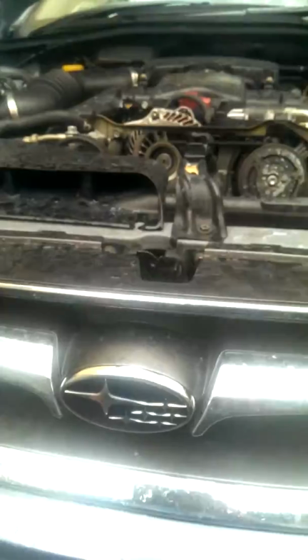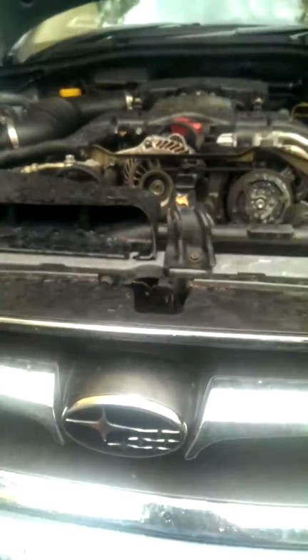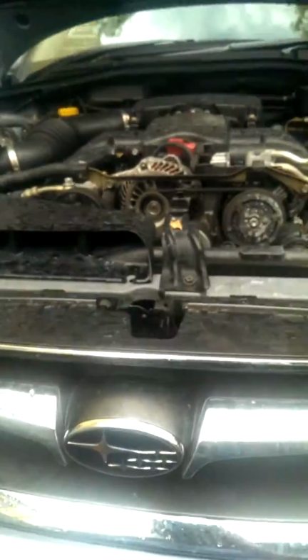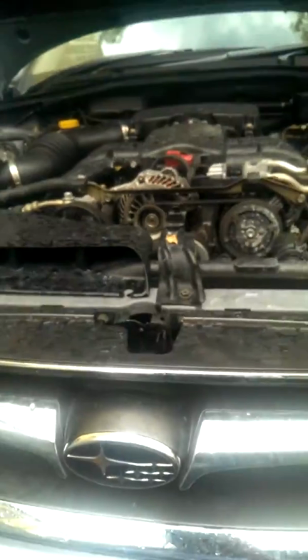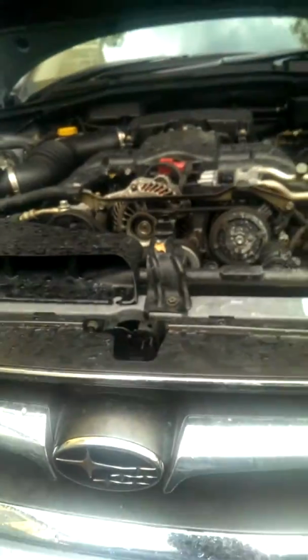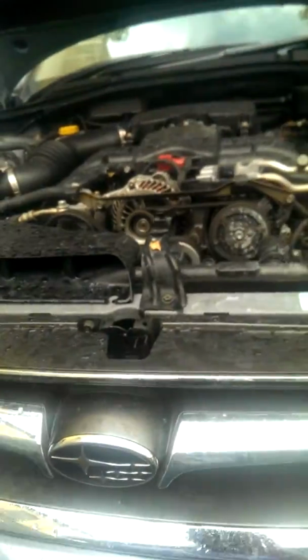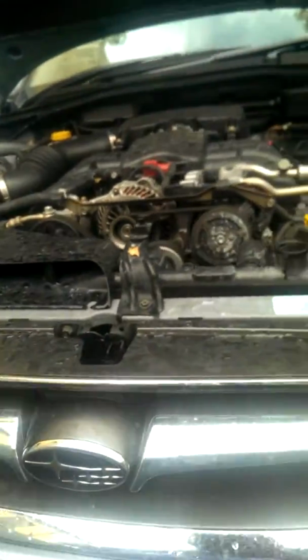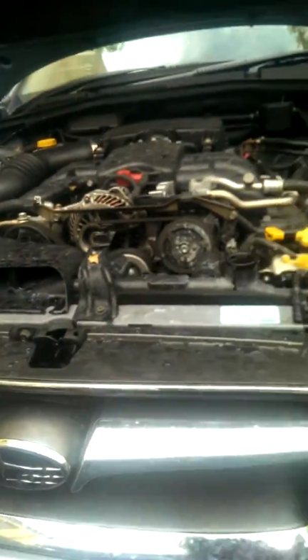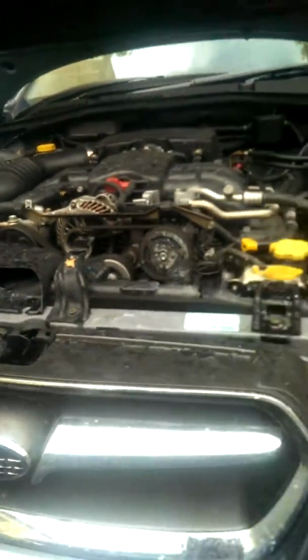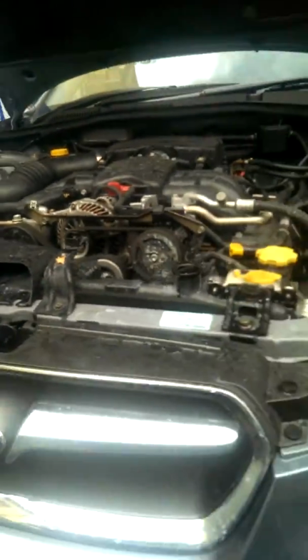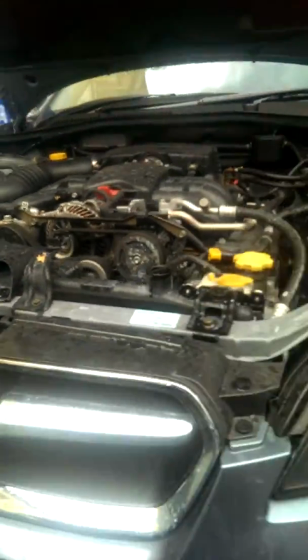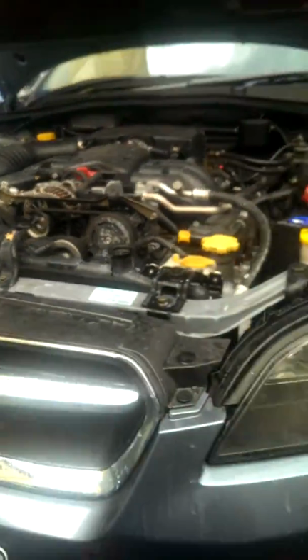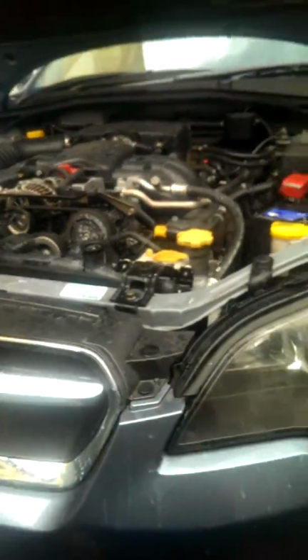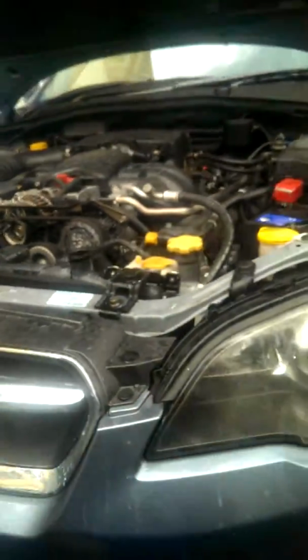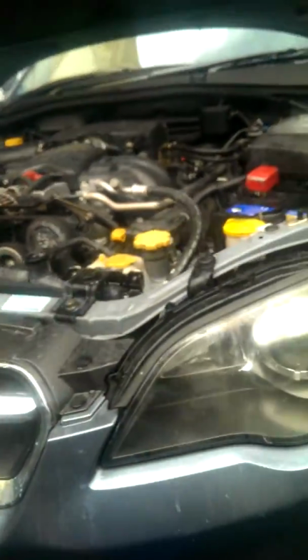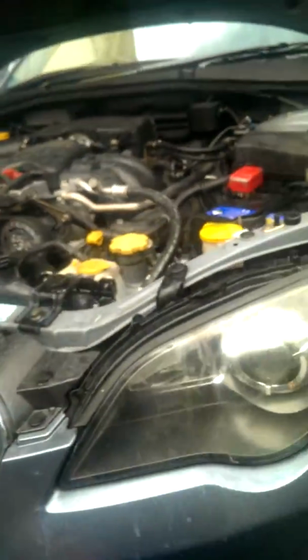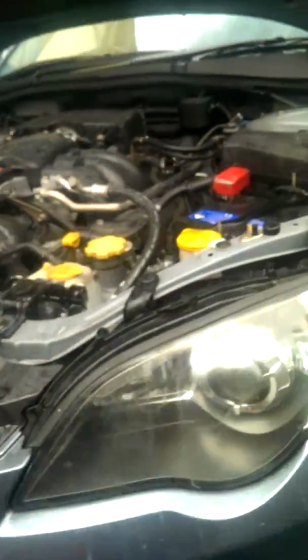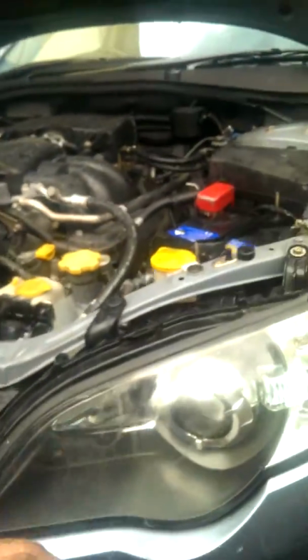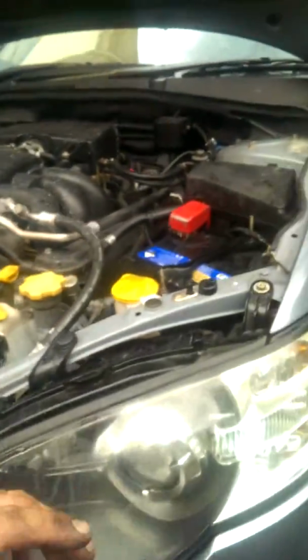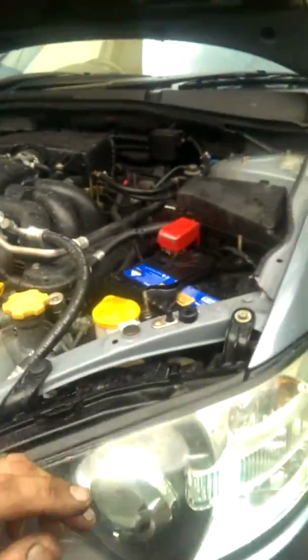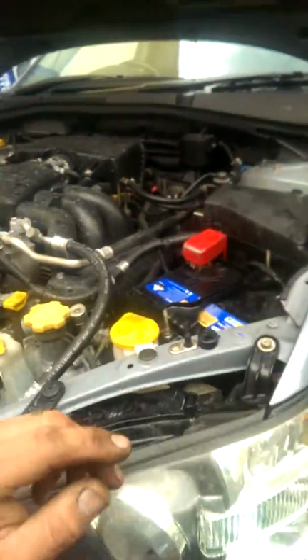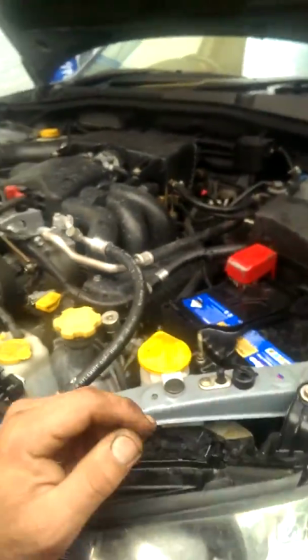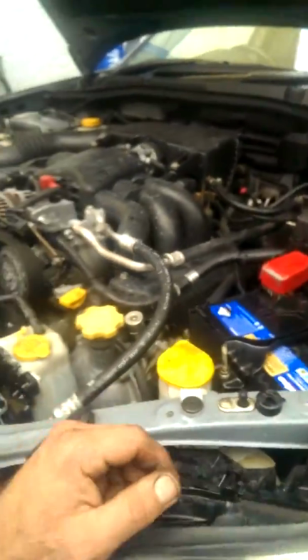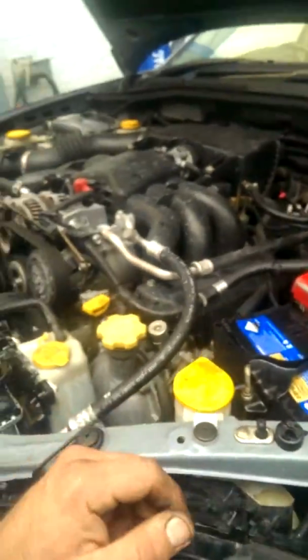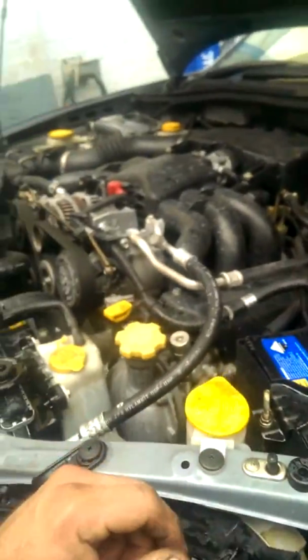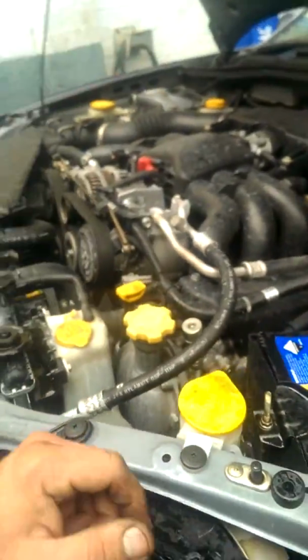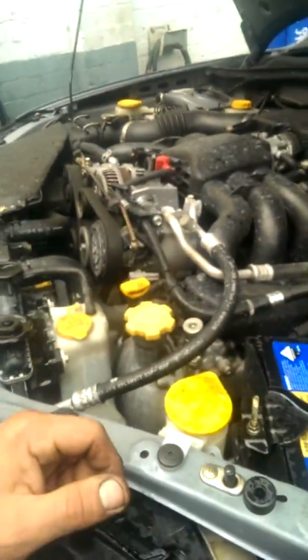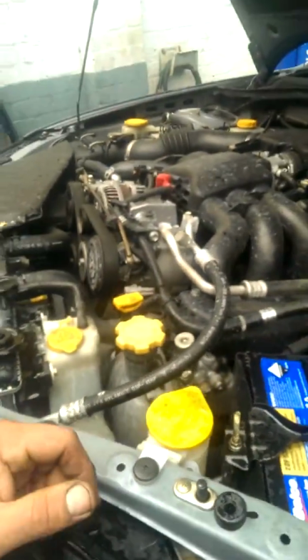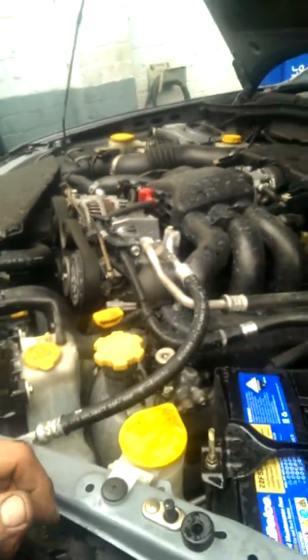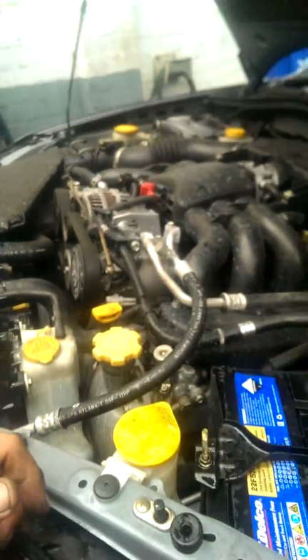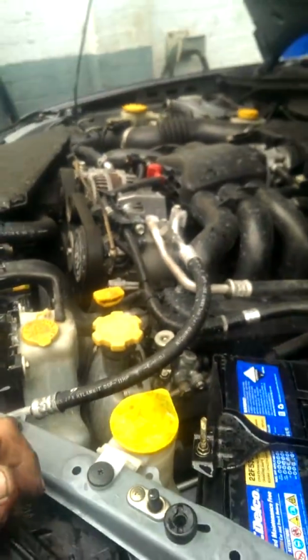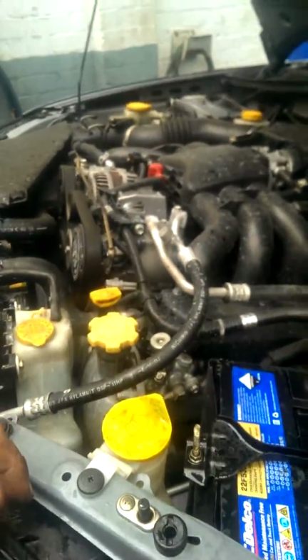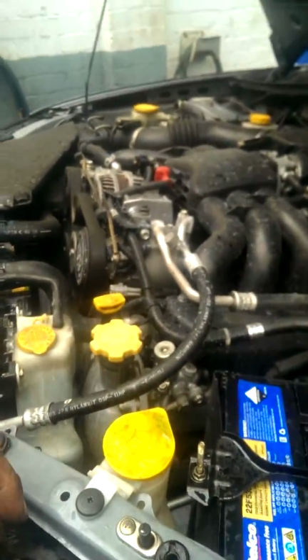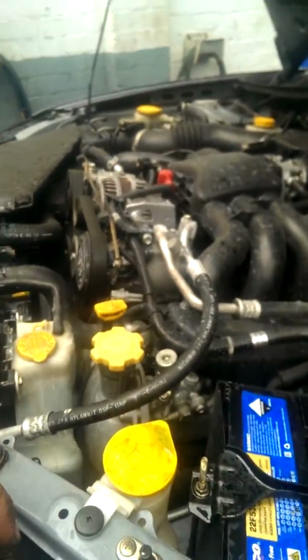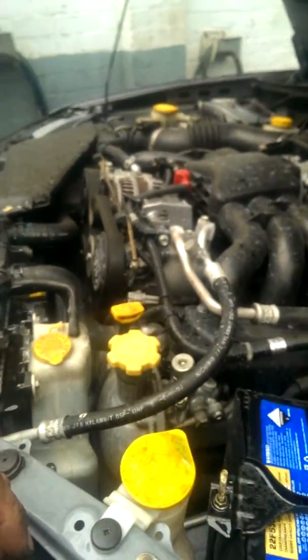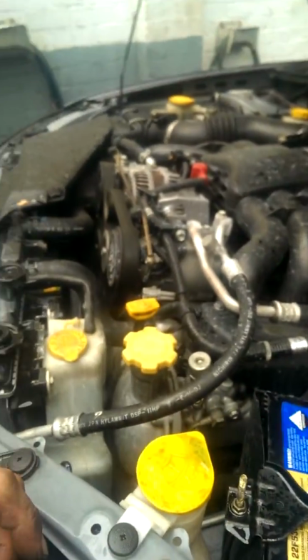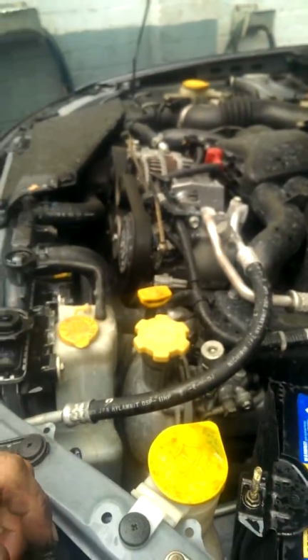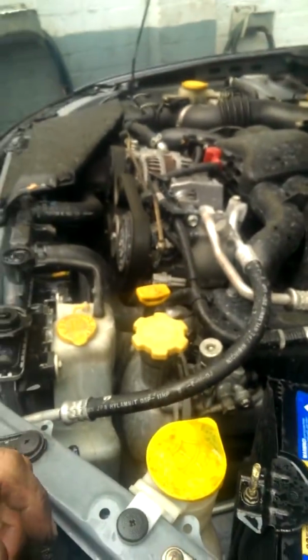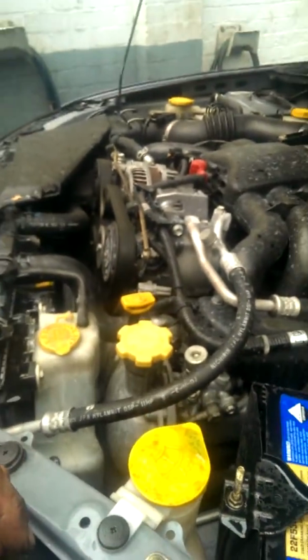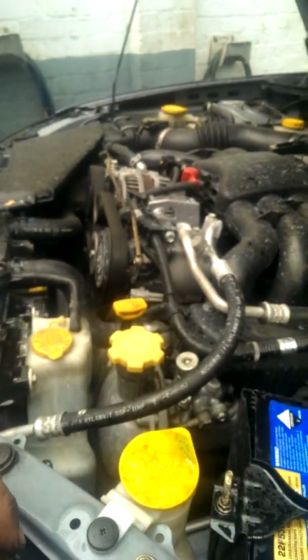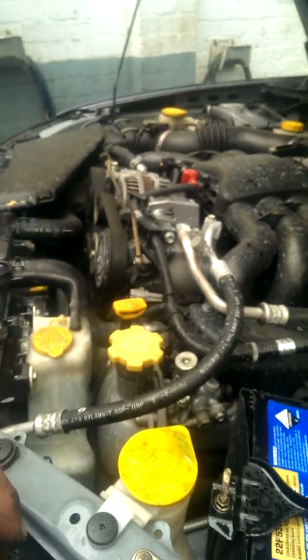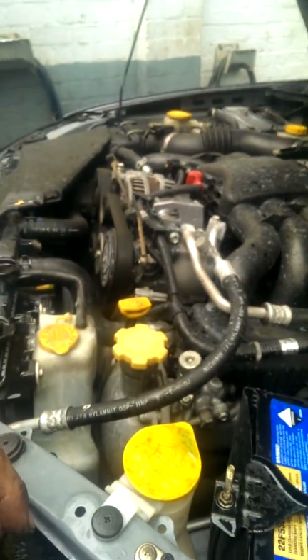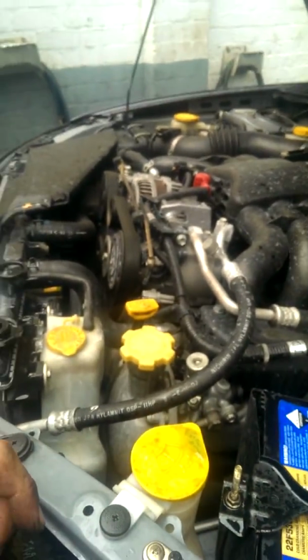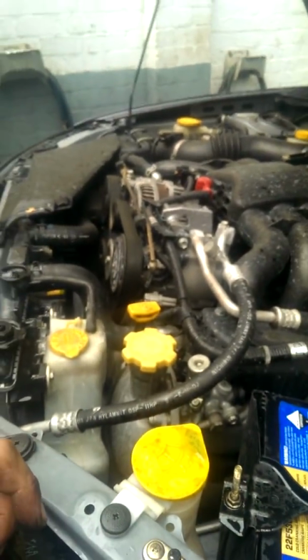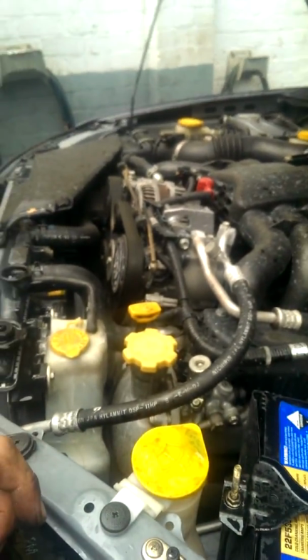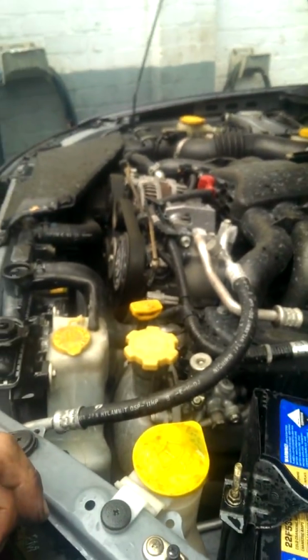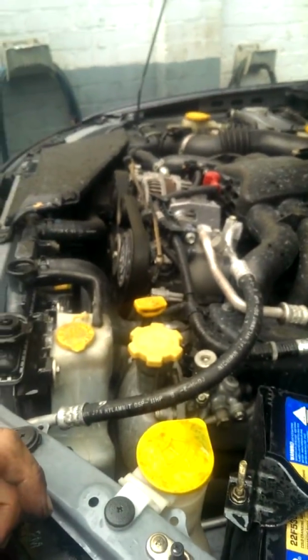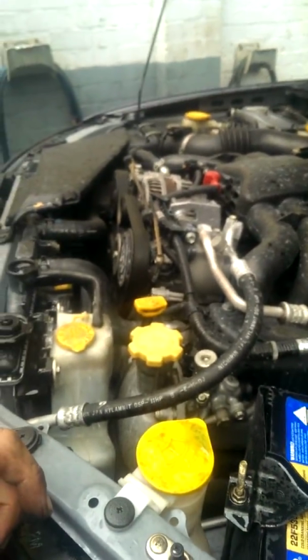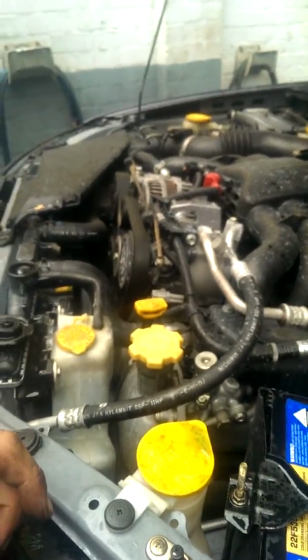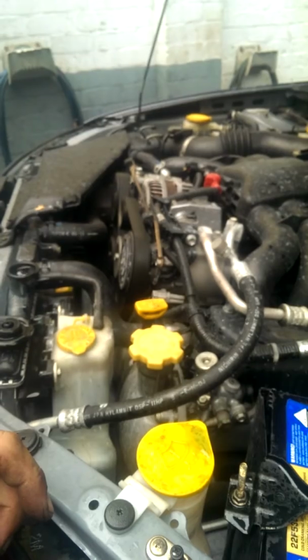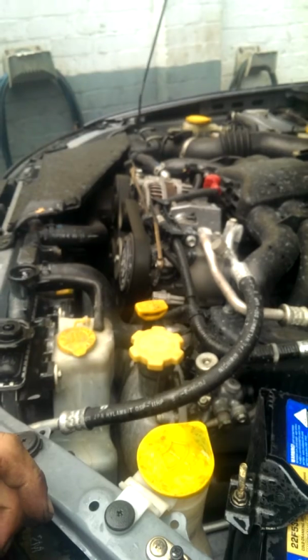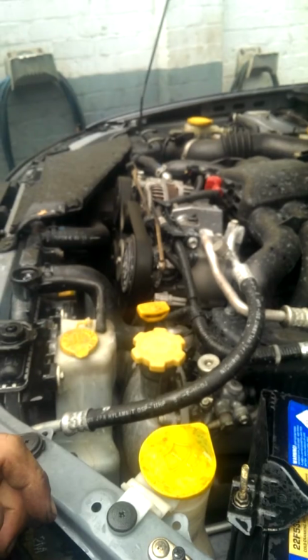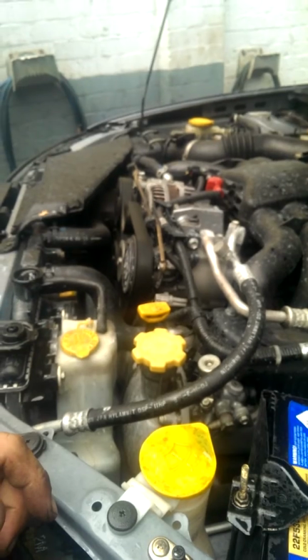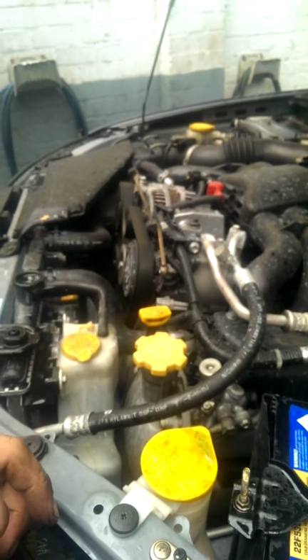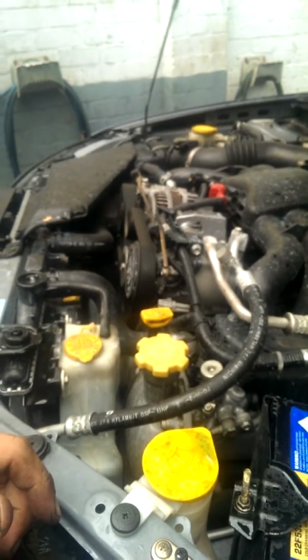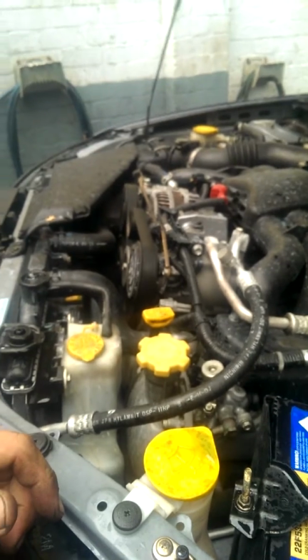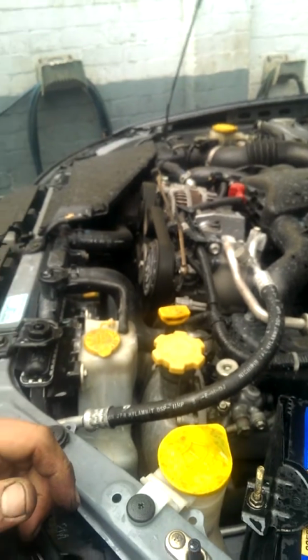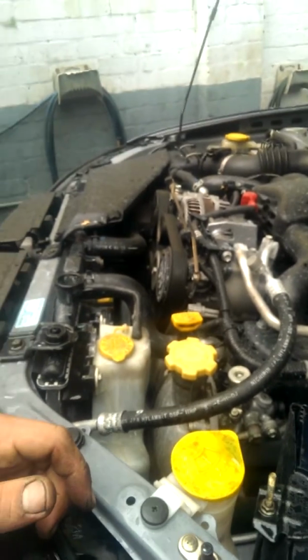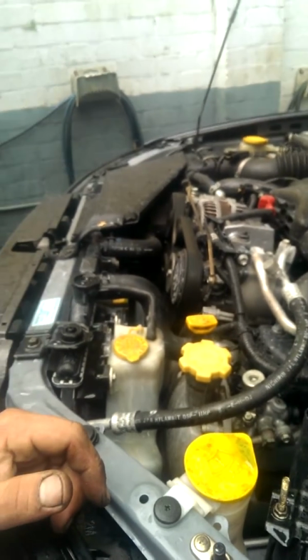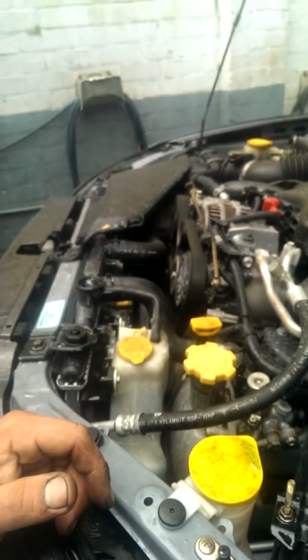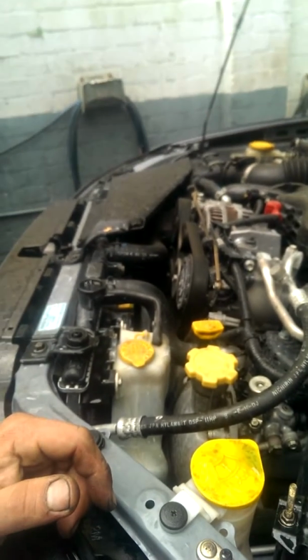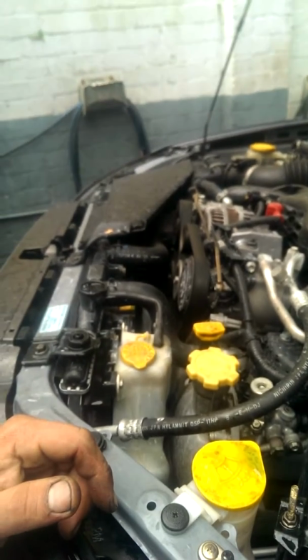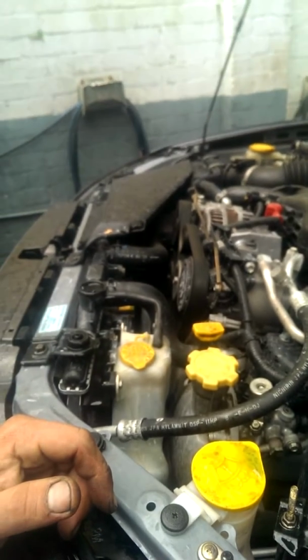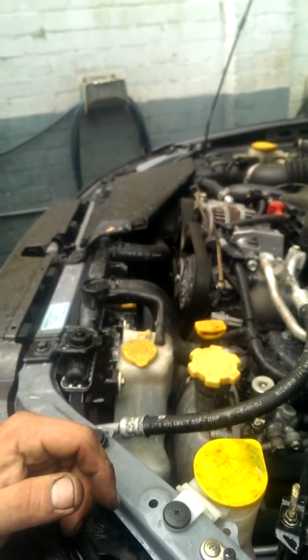G'day guys, these EZ30 engines are quite hard to fill with coolant. Thought I'd make a little video on my woes with it.